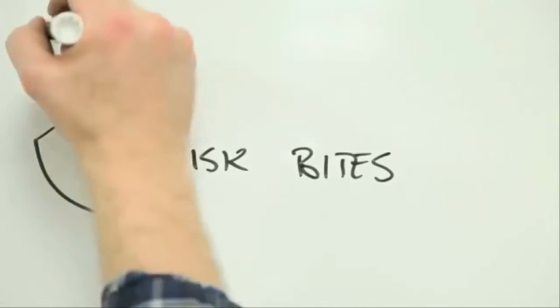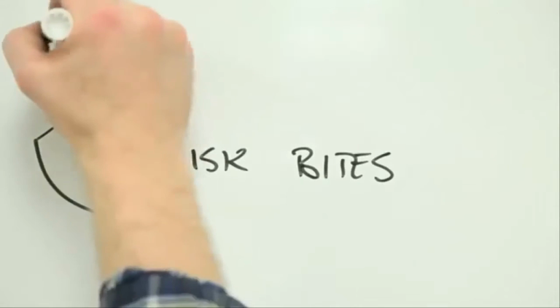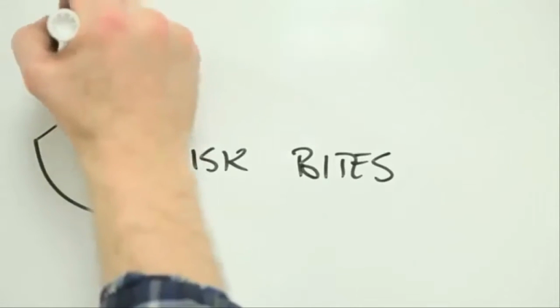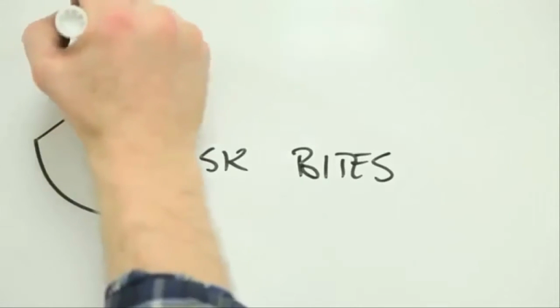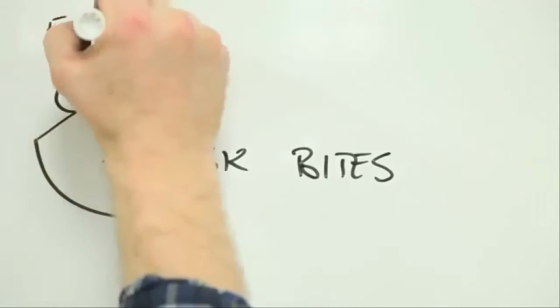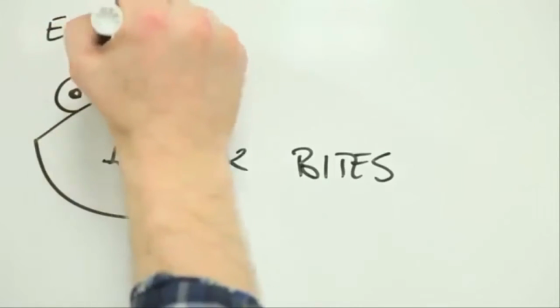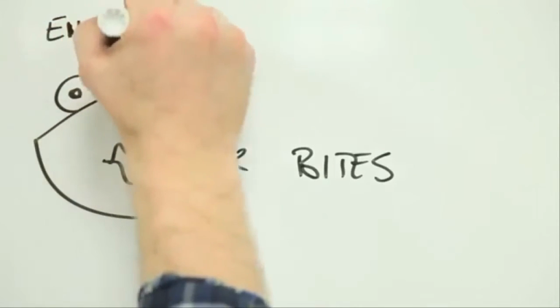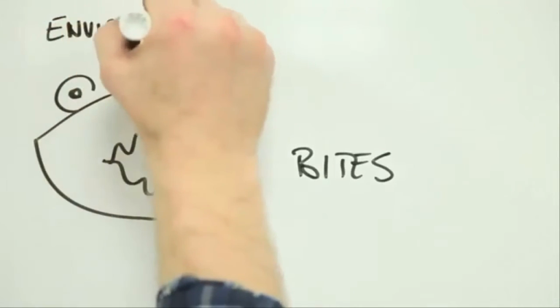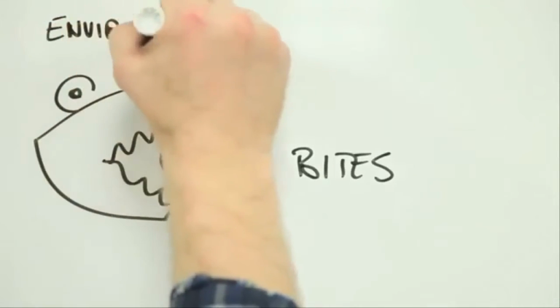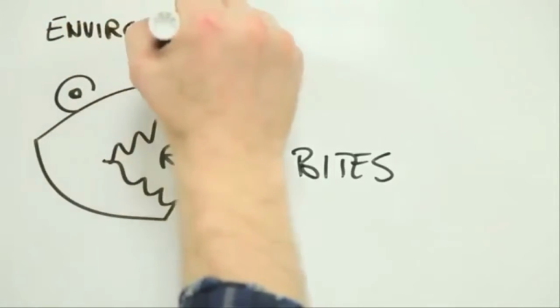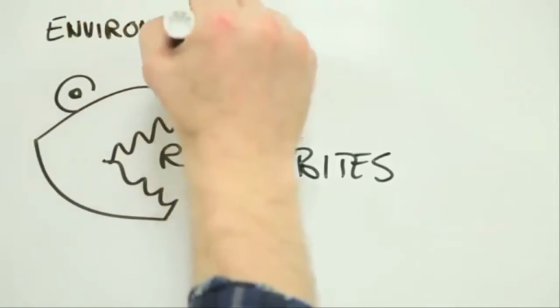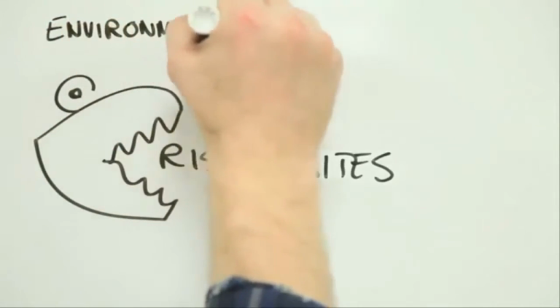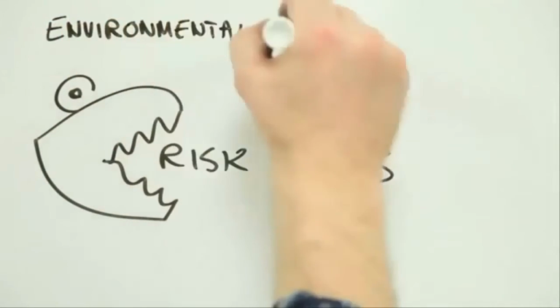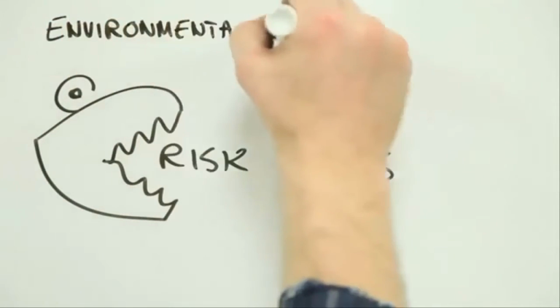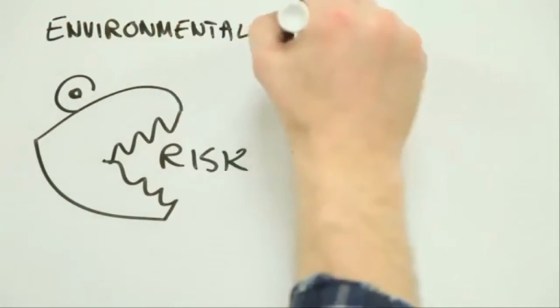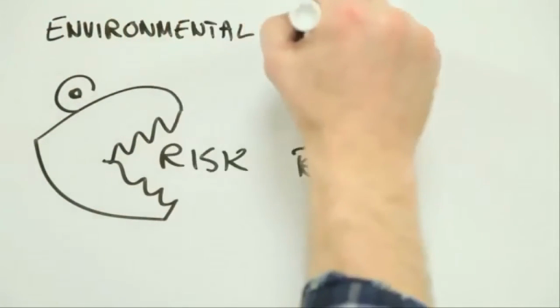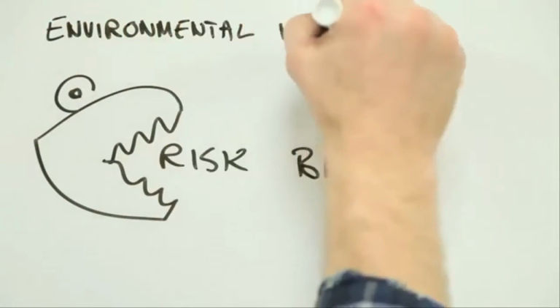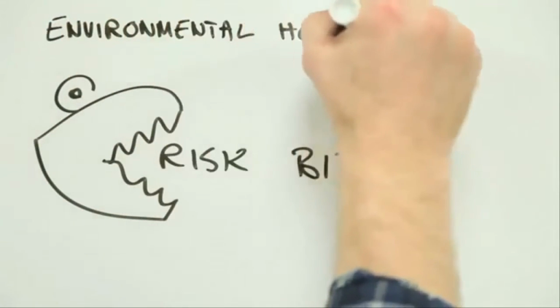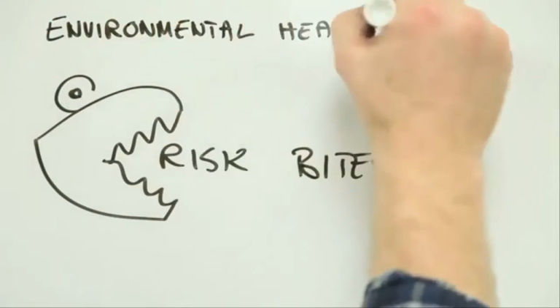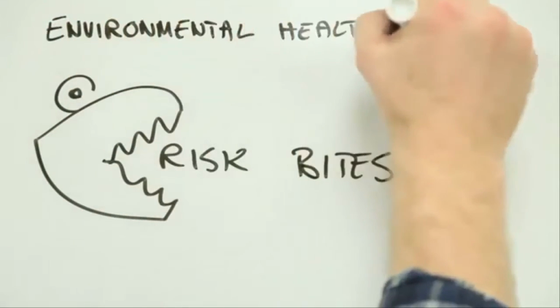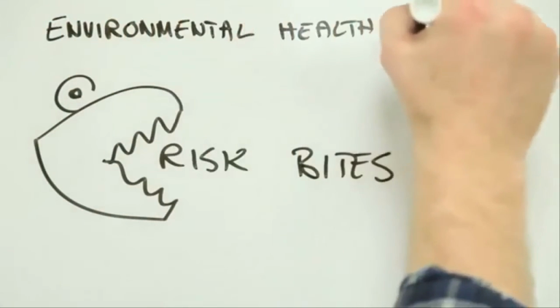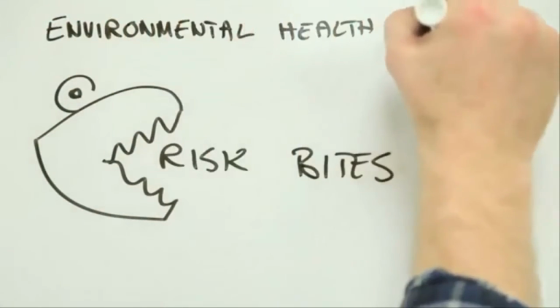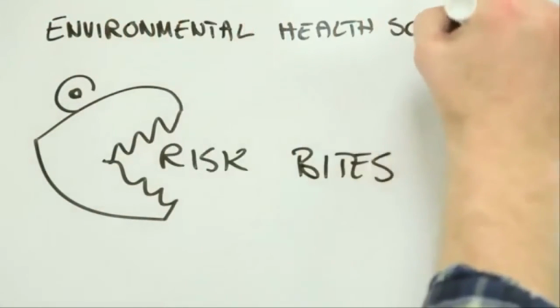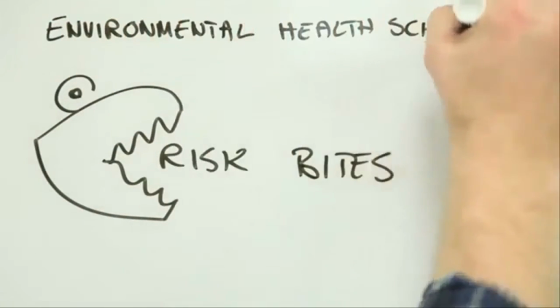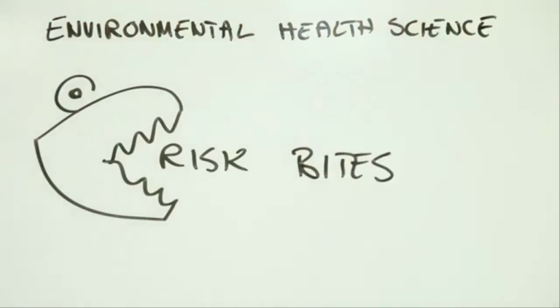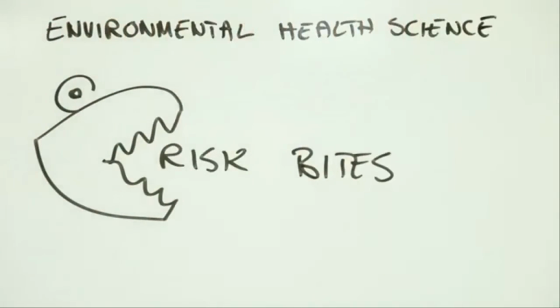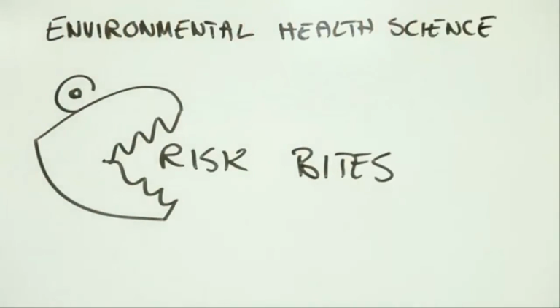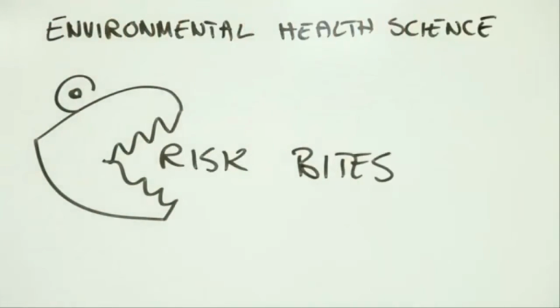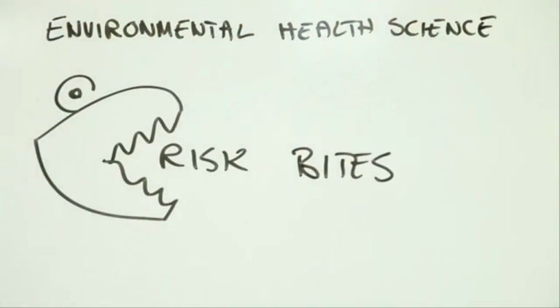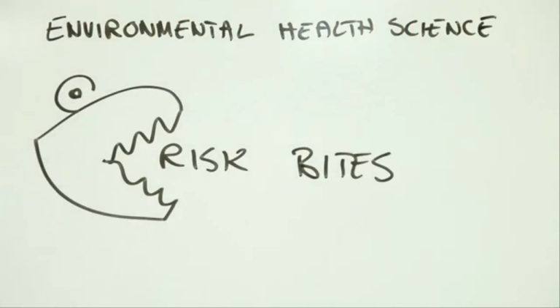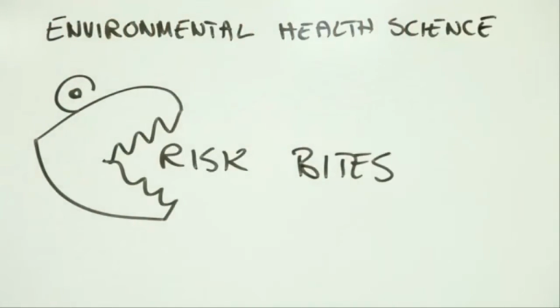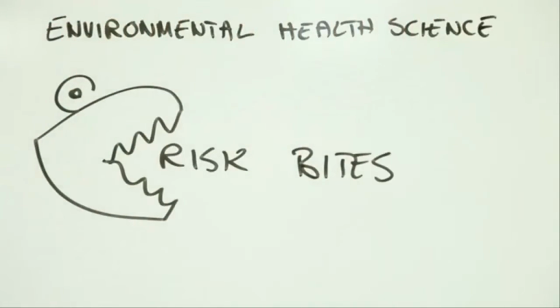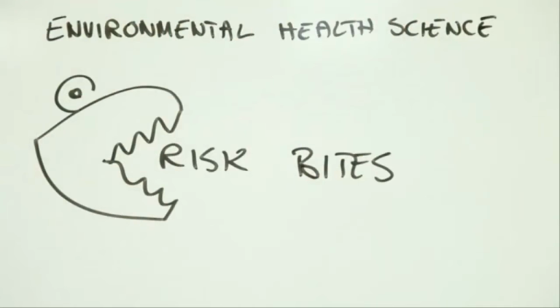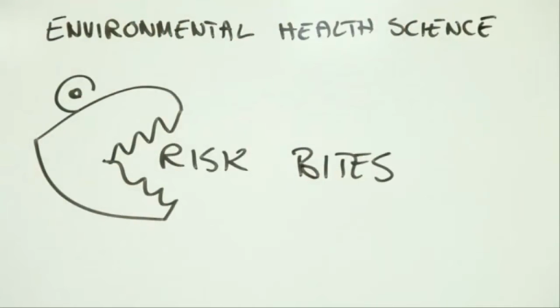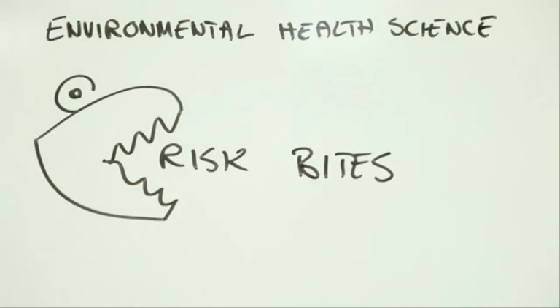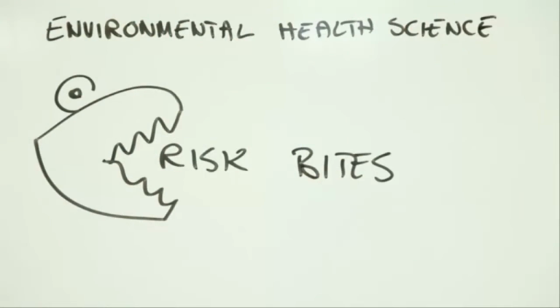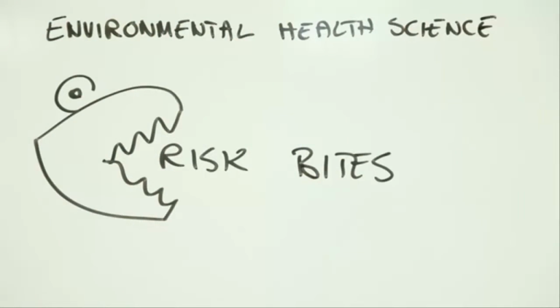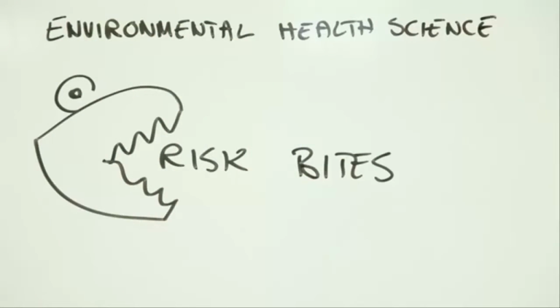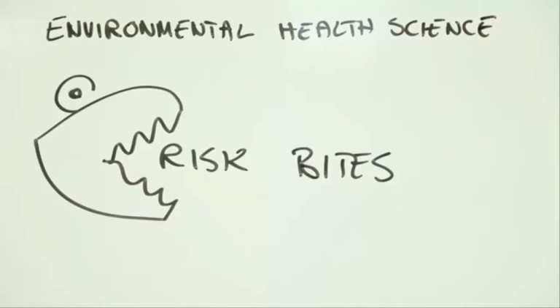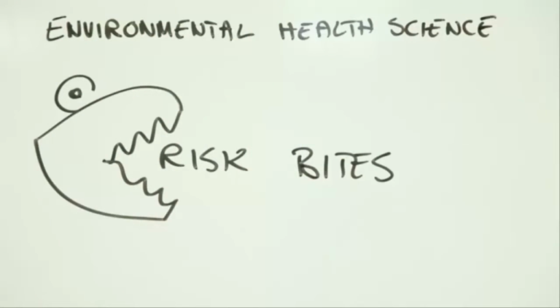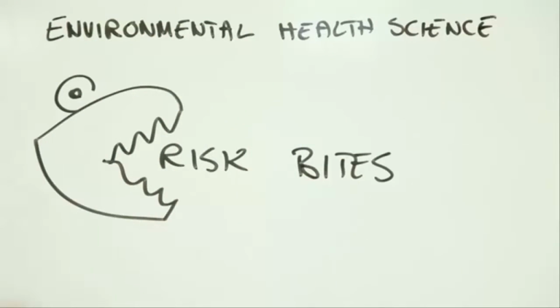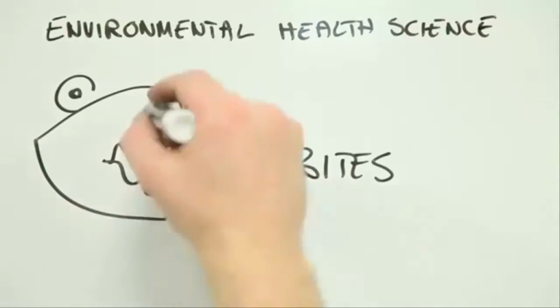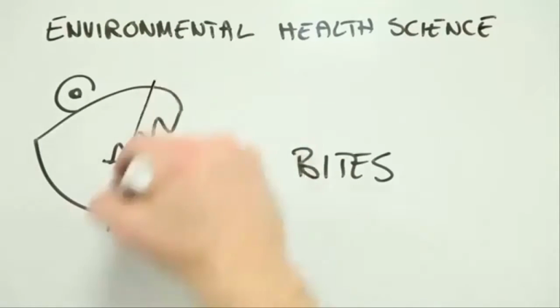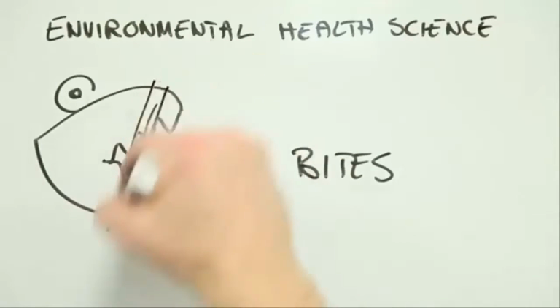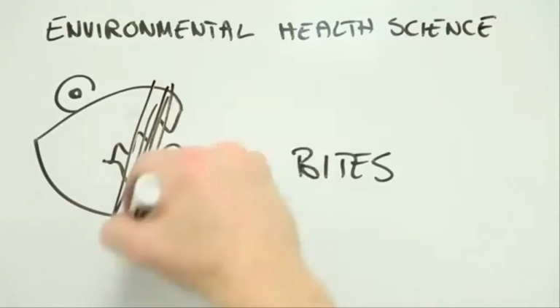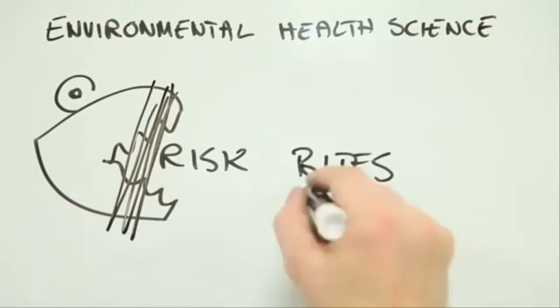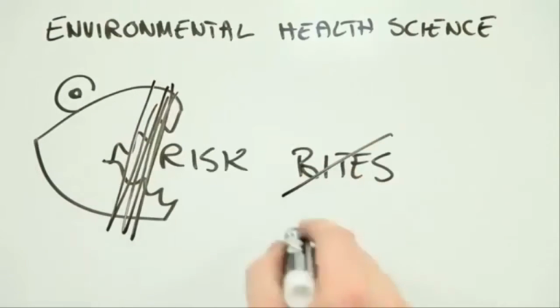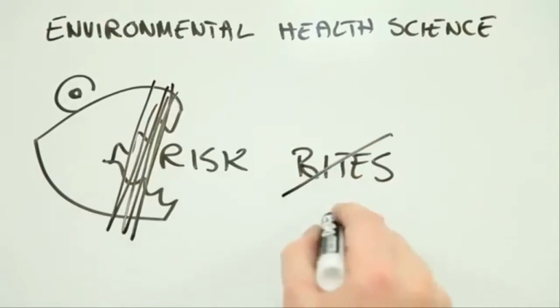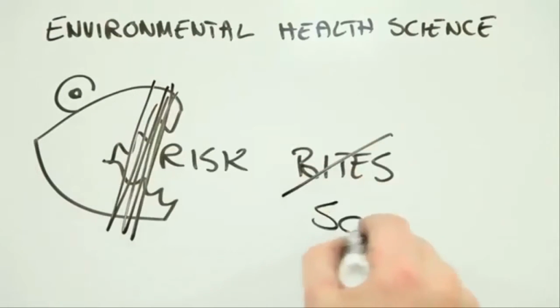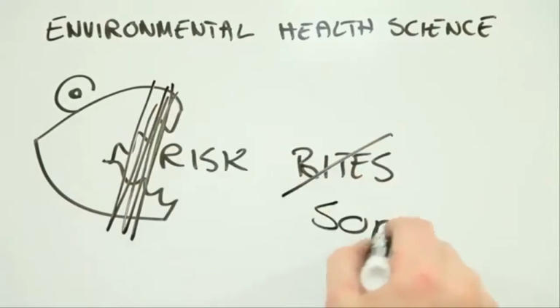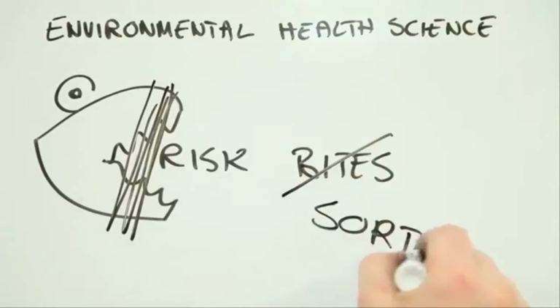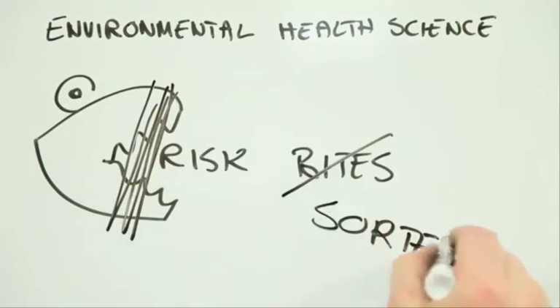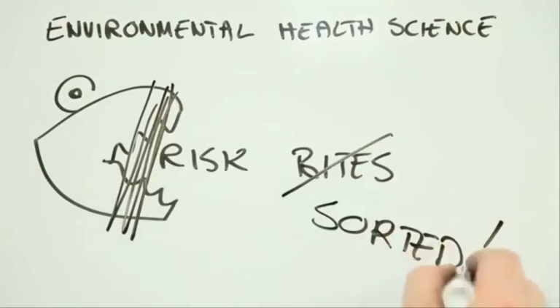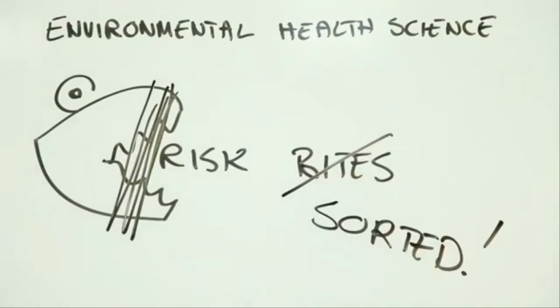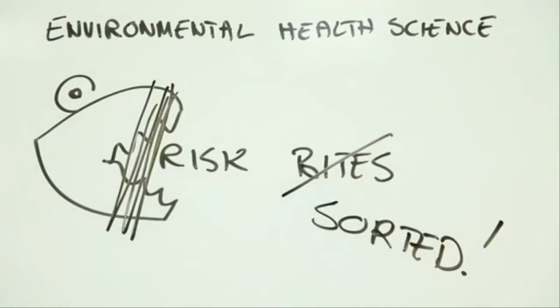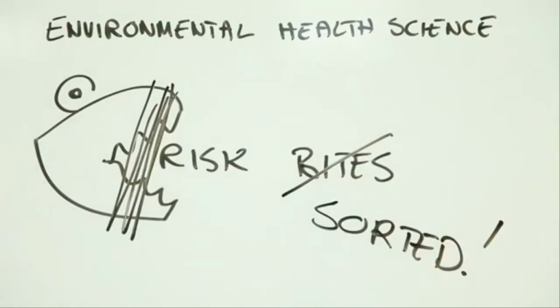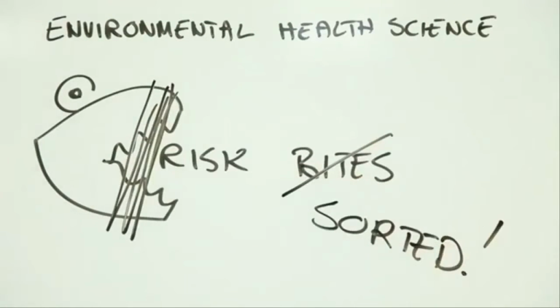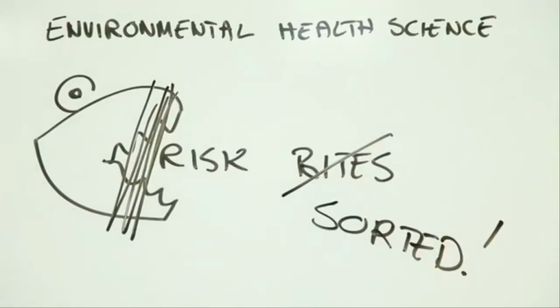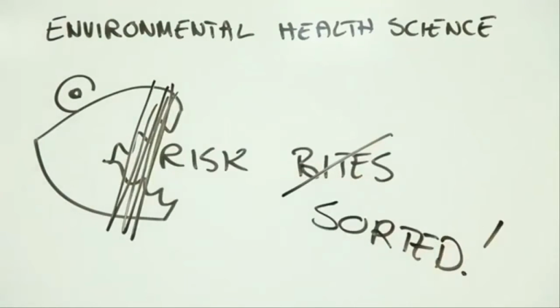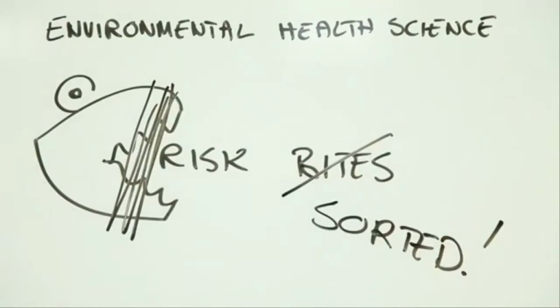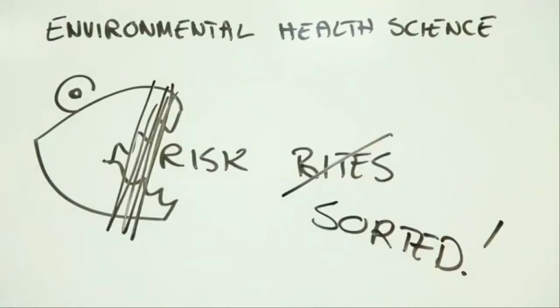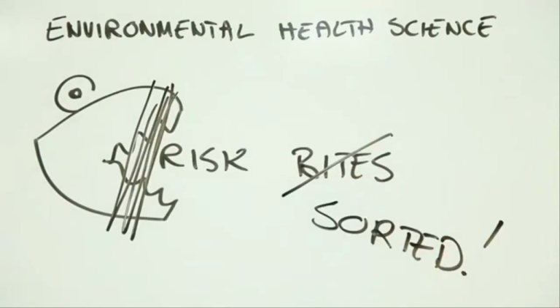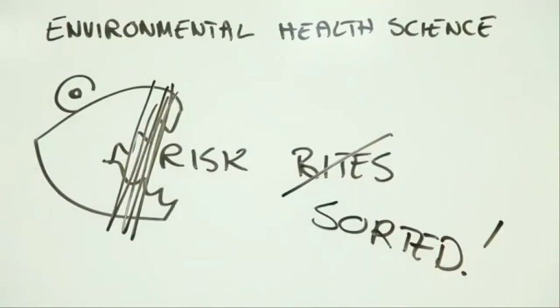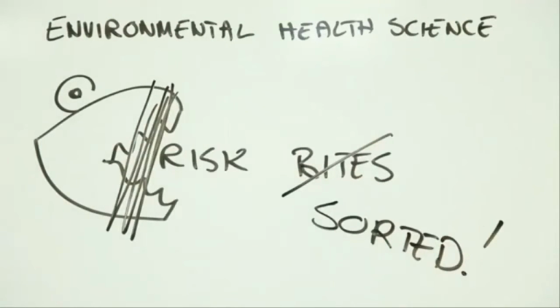Environmental health science: reducing risk and increasing benefits so everyone can lead a healthier life.